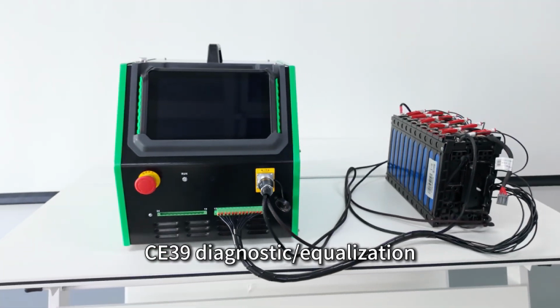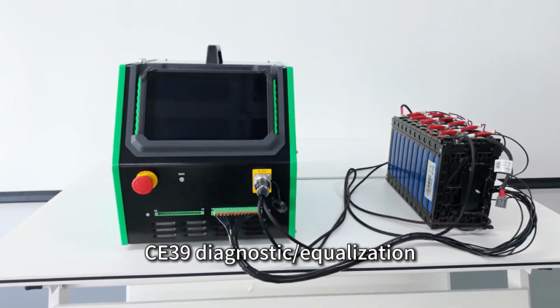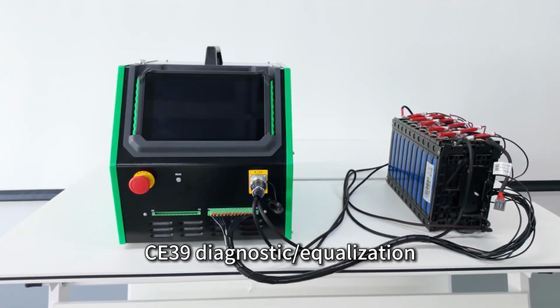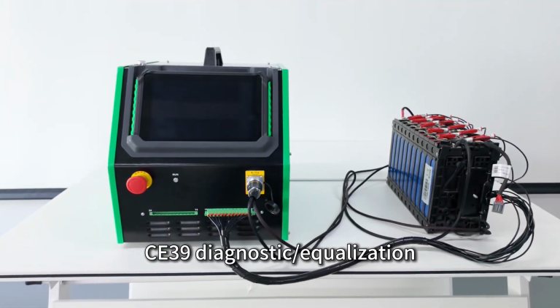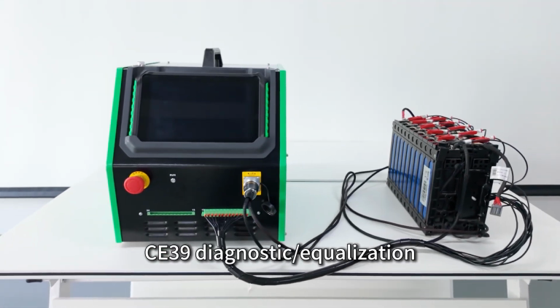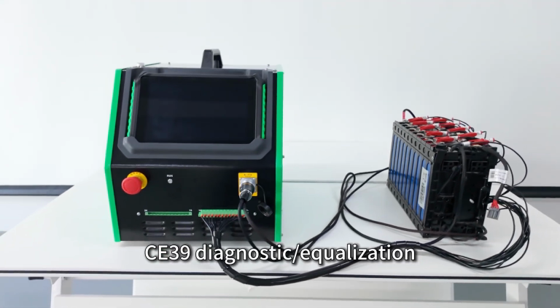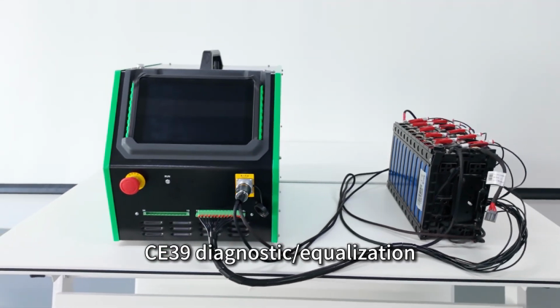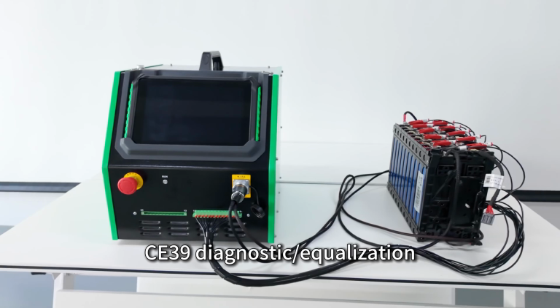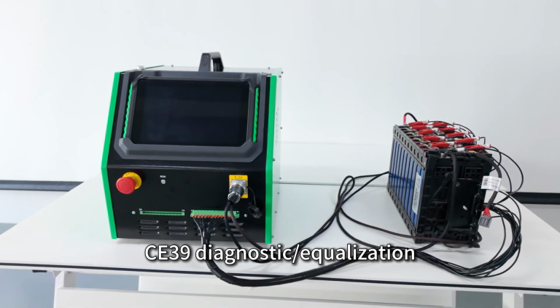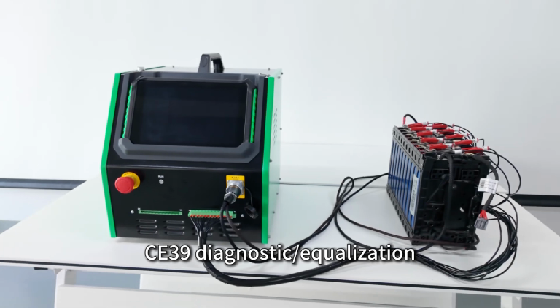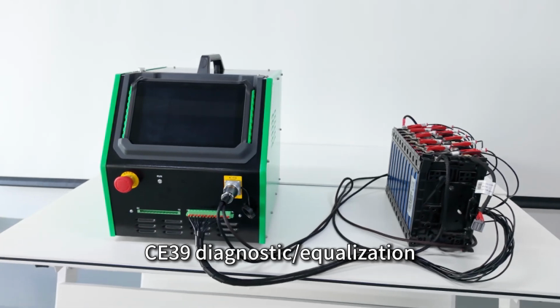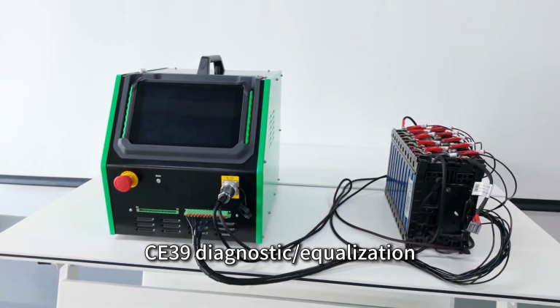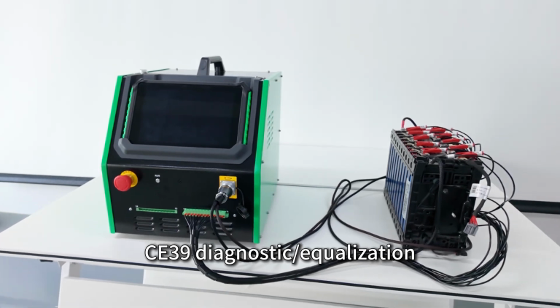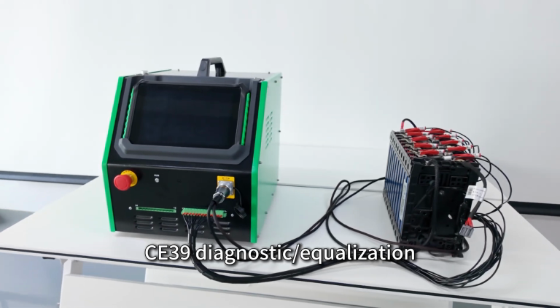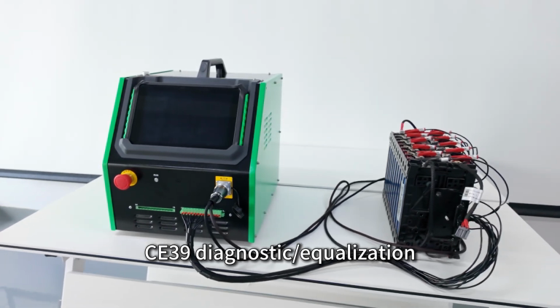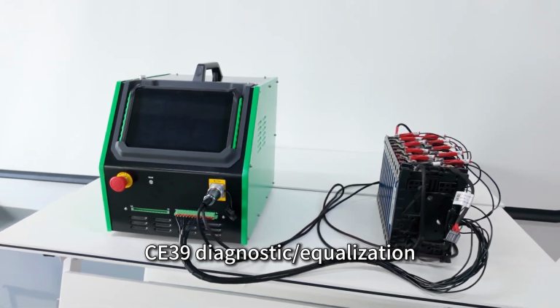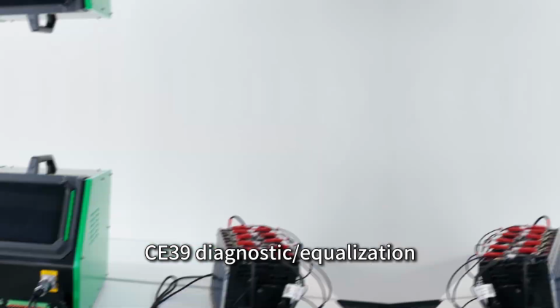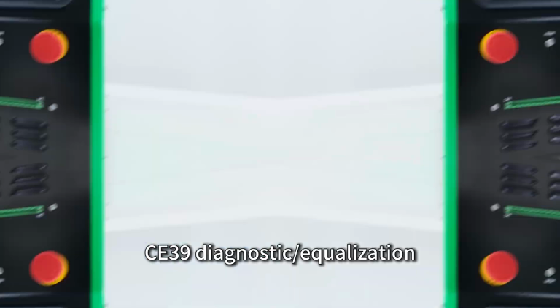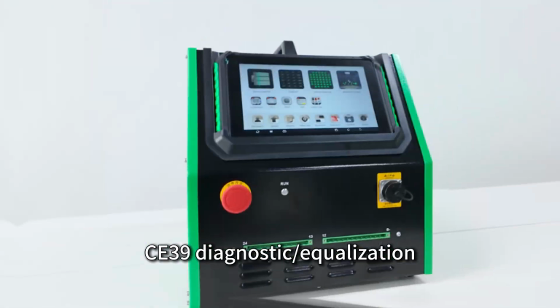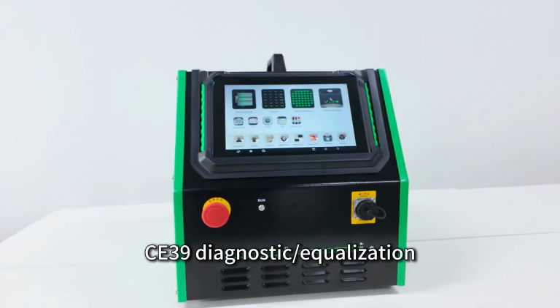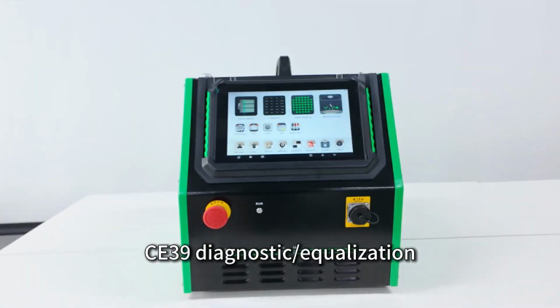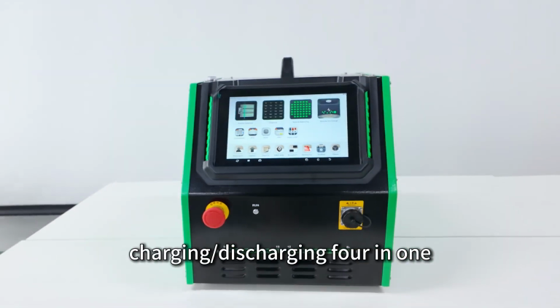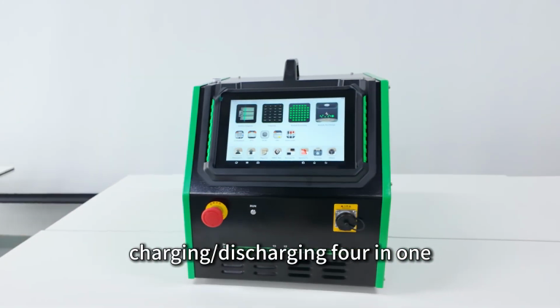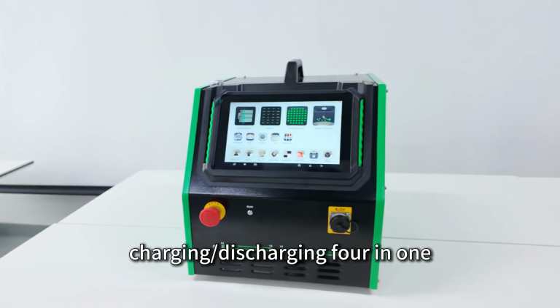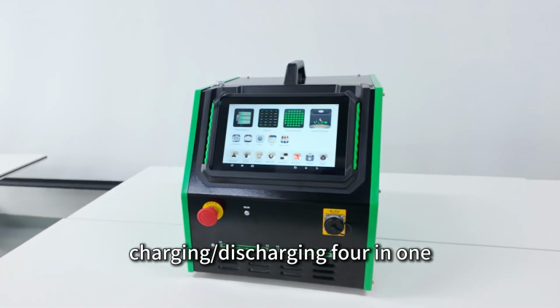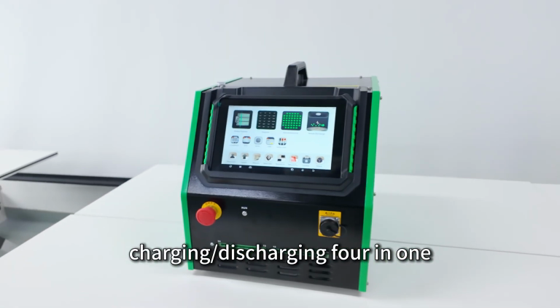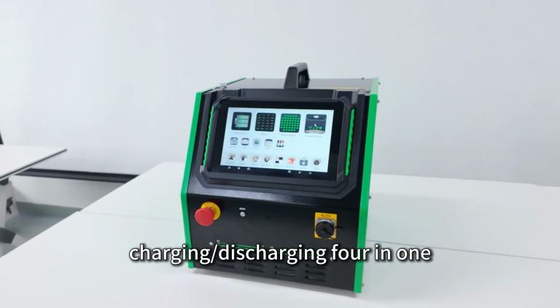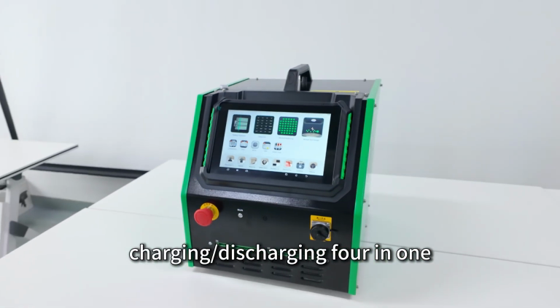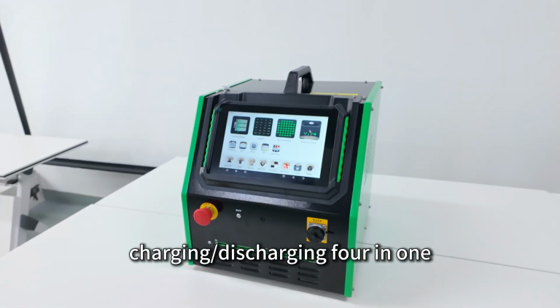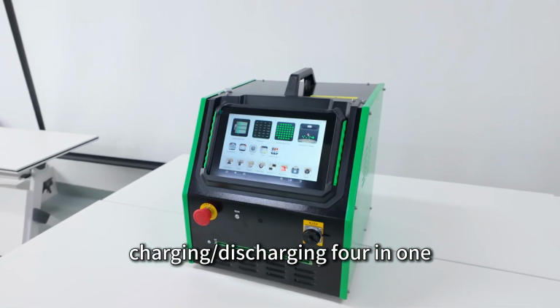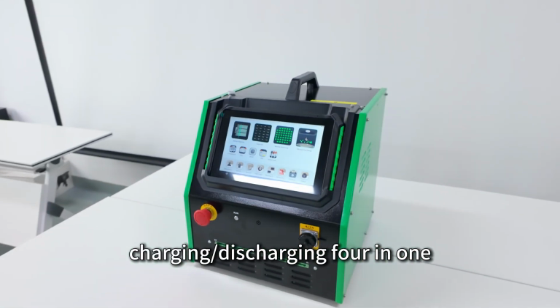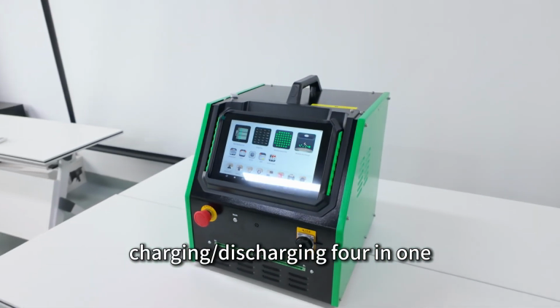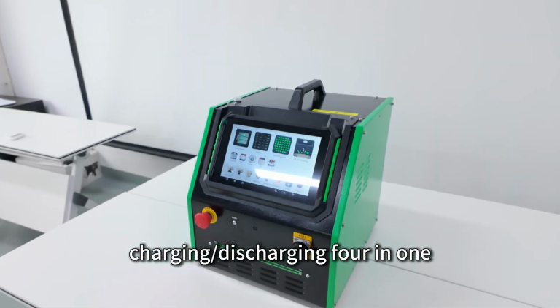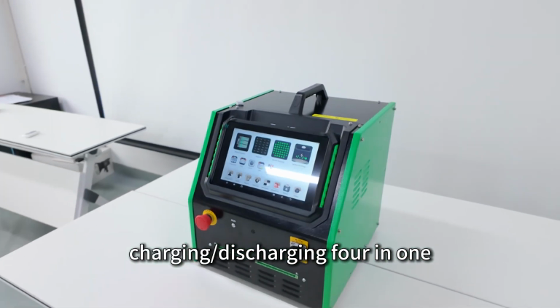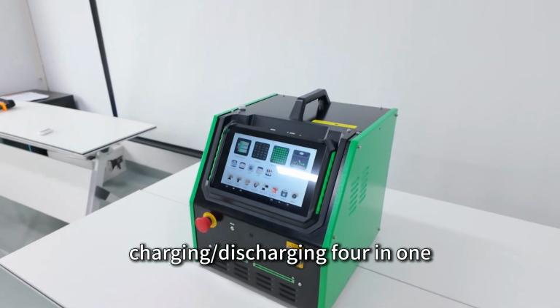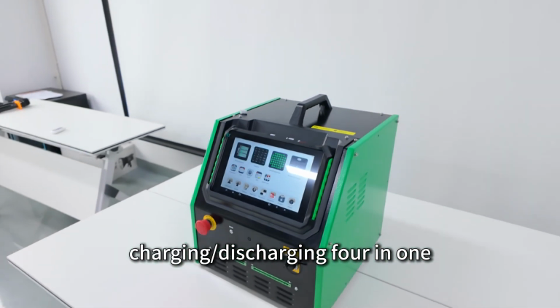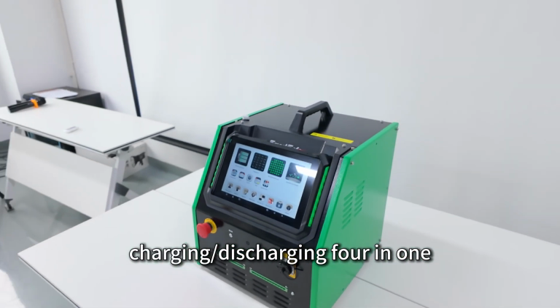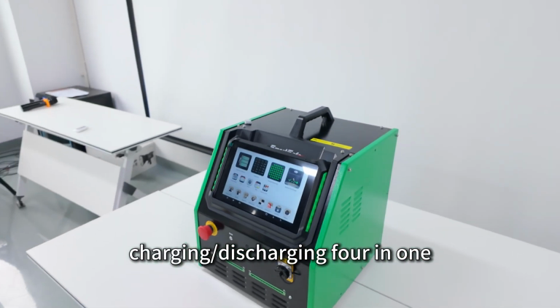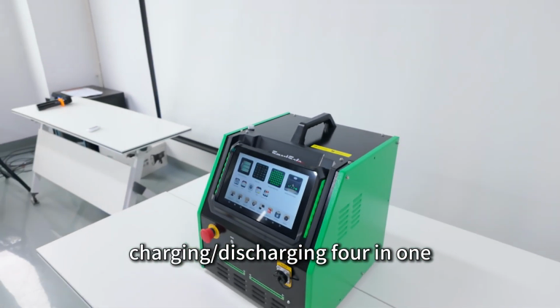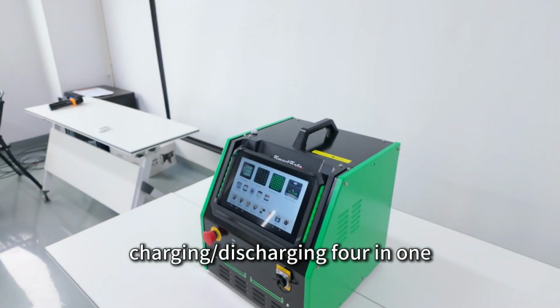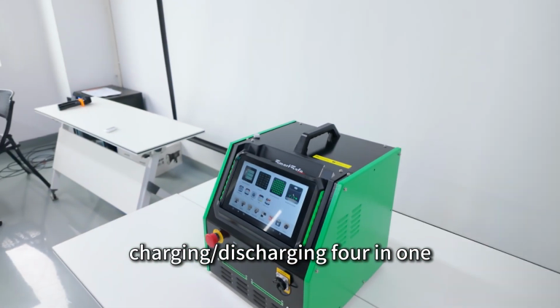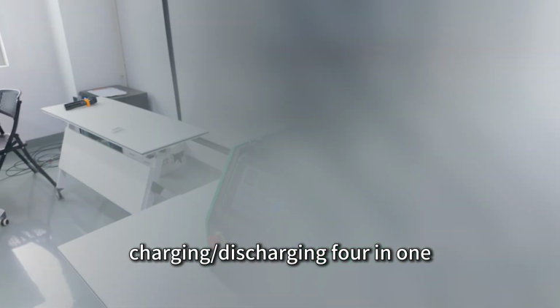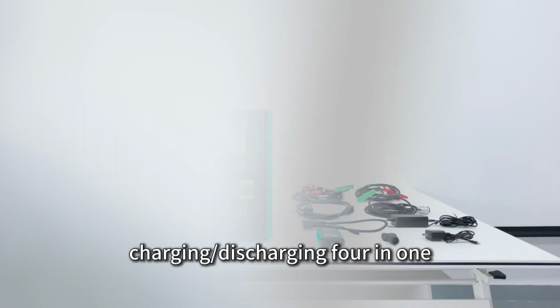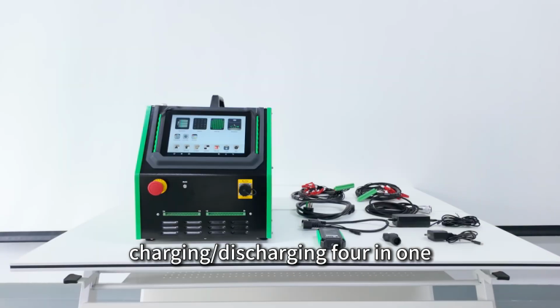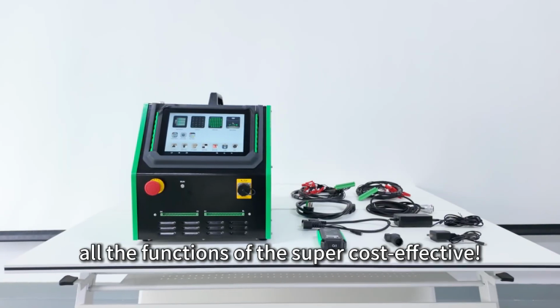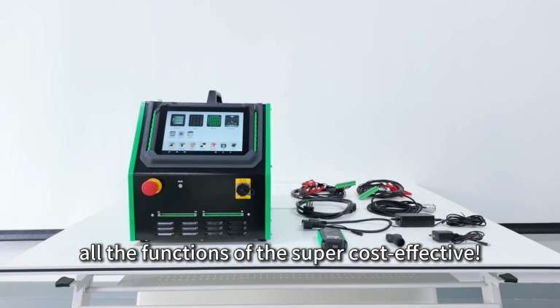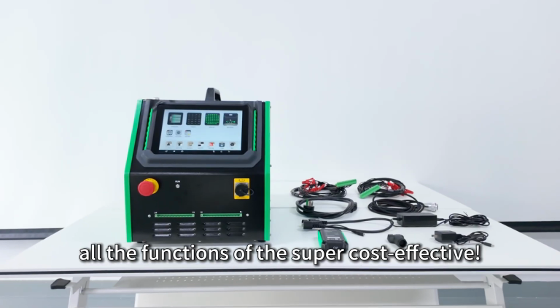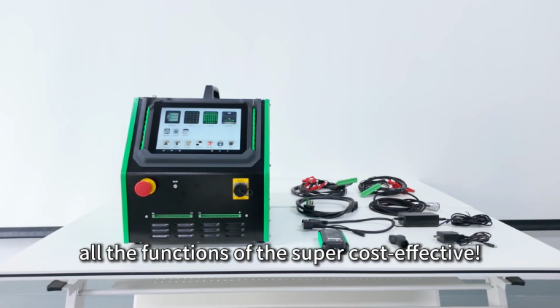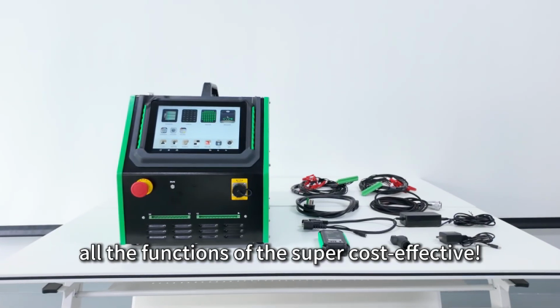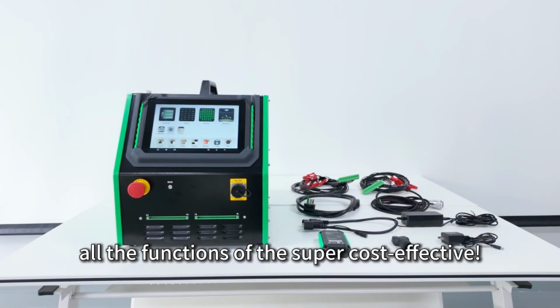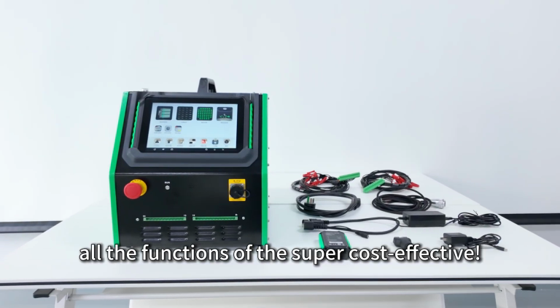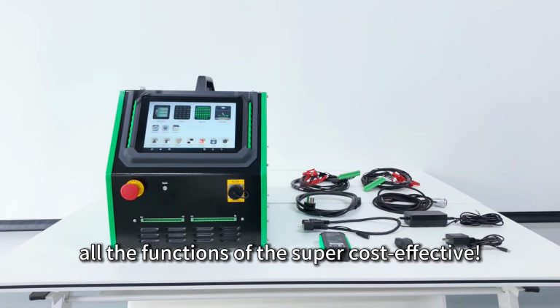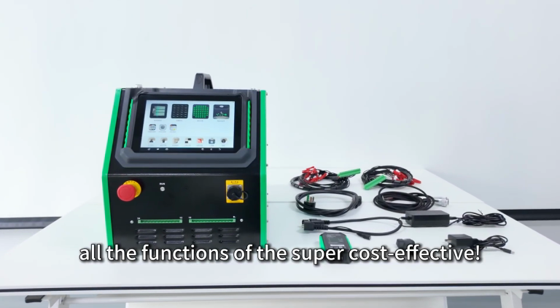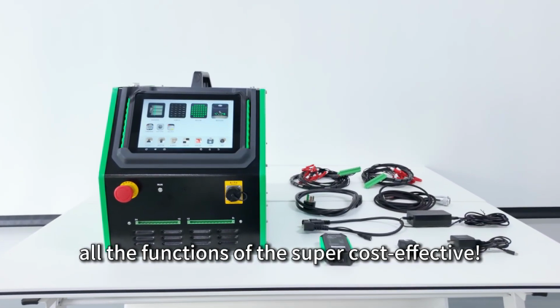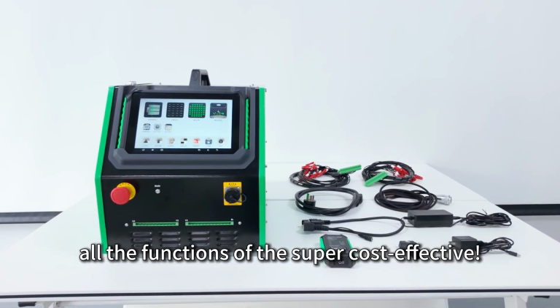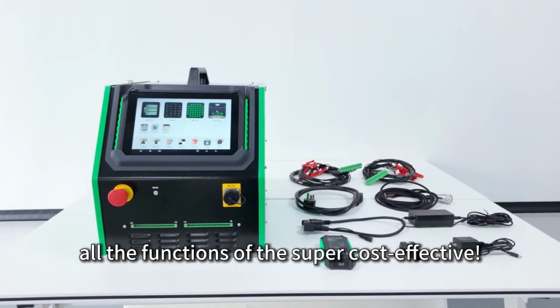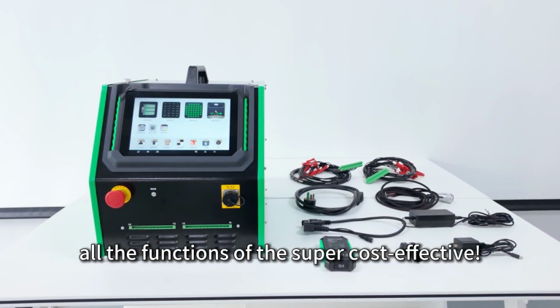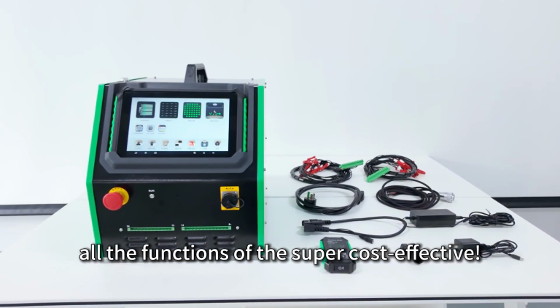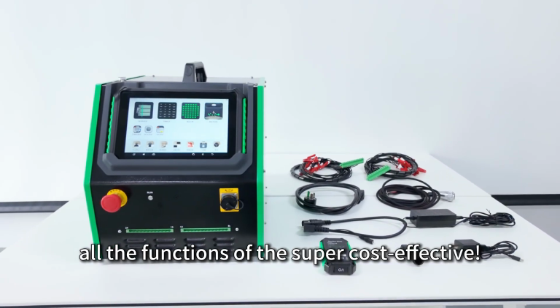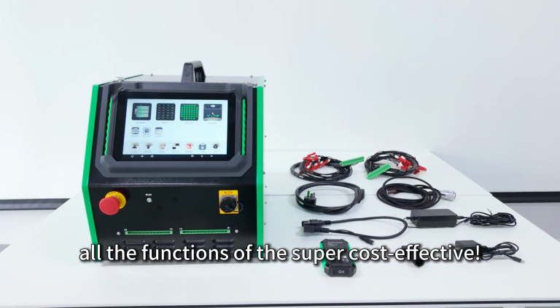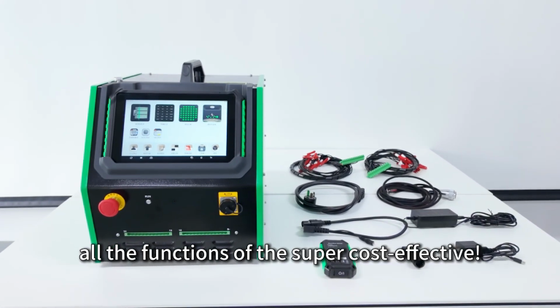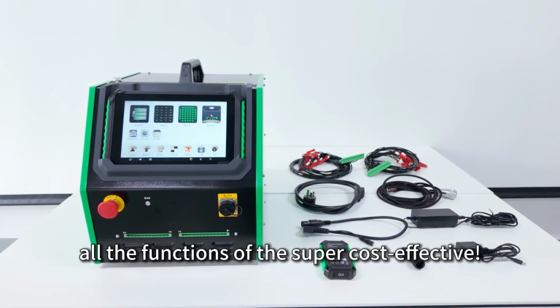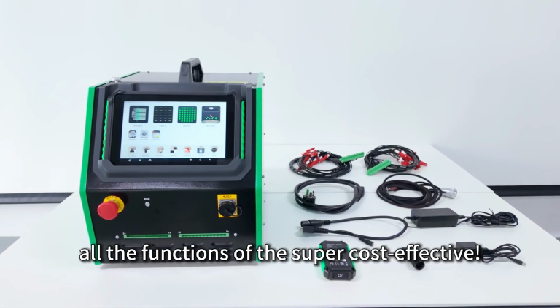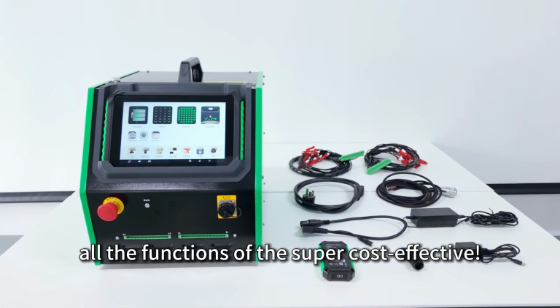C39 — Diagnostic, Equalization, Charging, and Discharging: a 4-in-1 device. All the functions of this super cost-effective tool in one package.